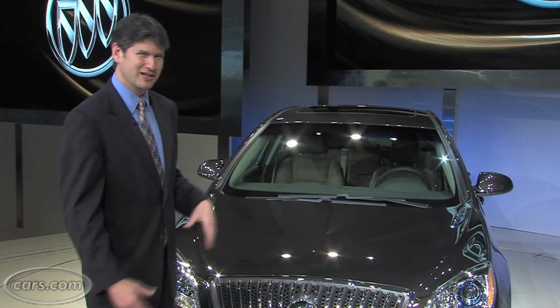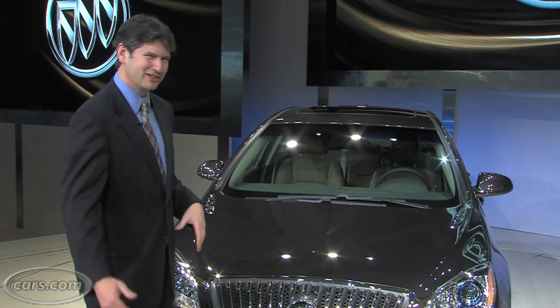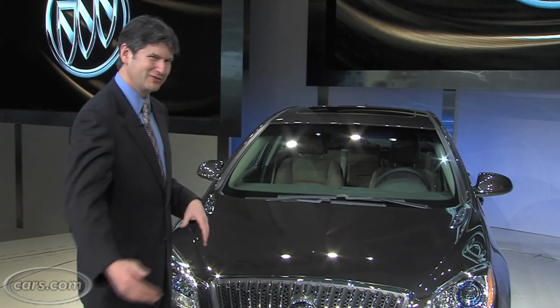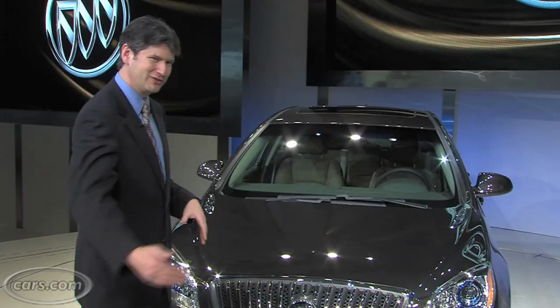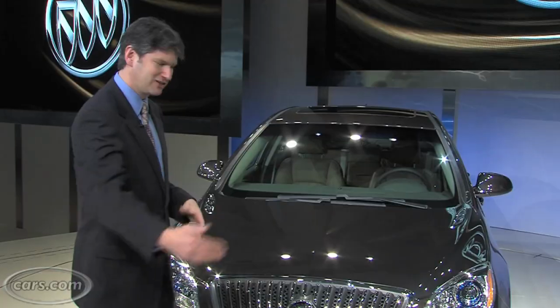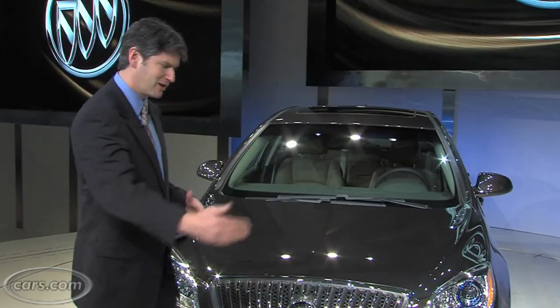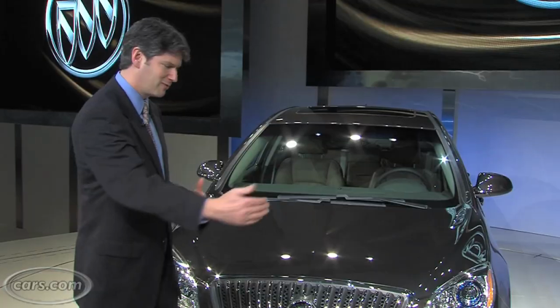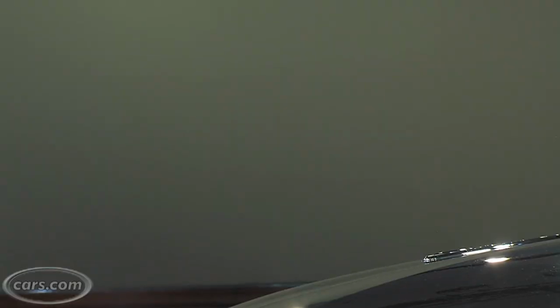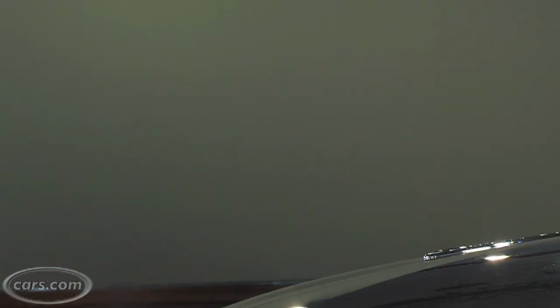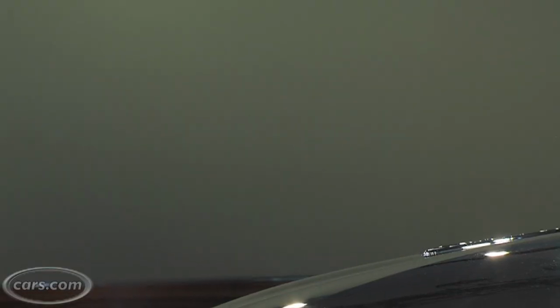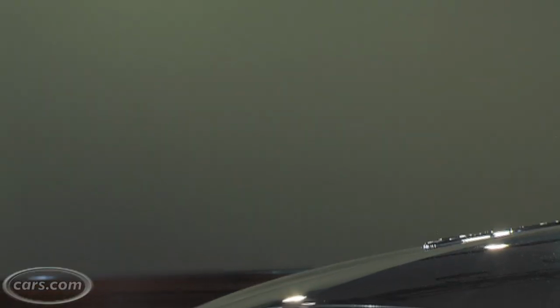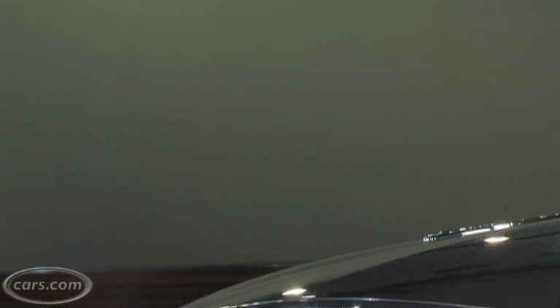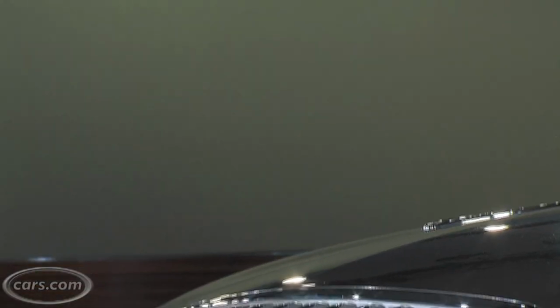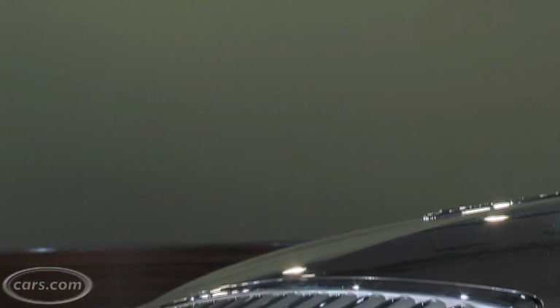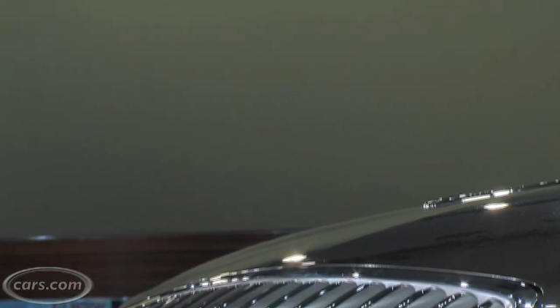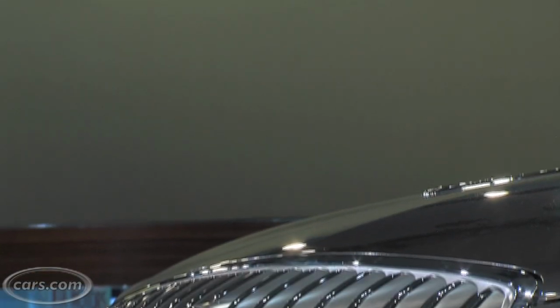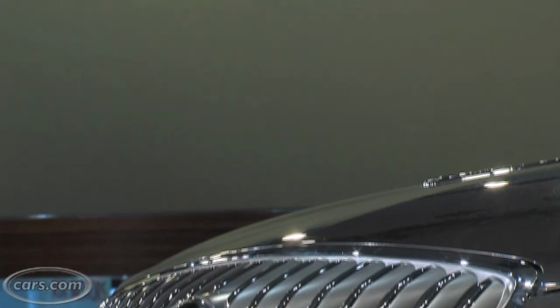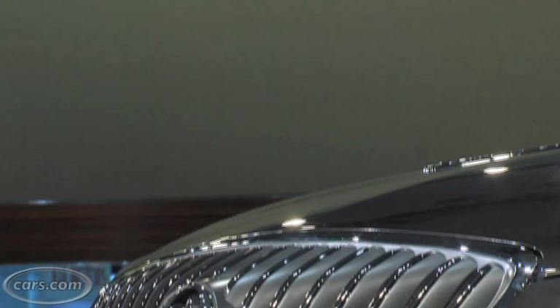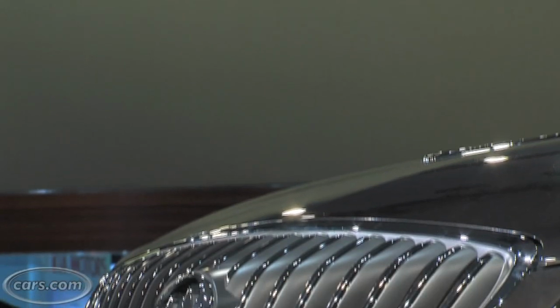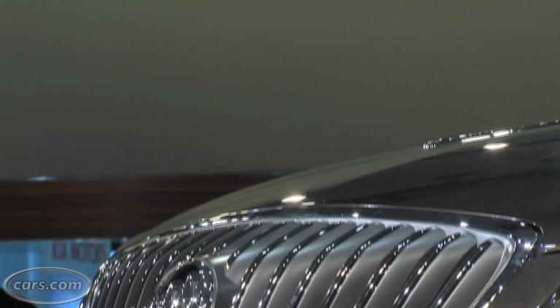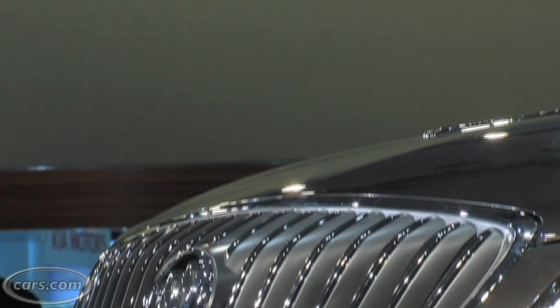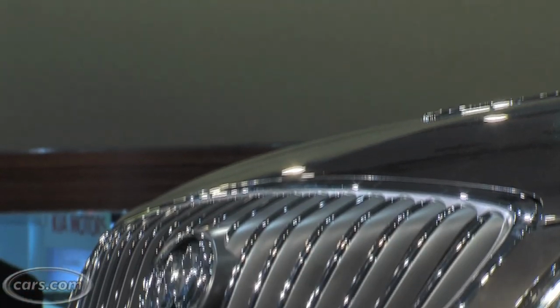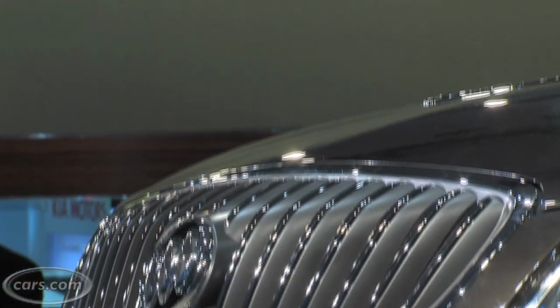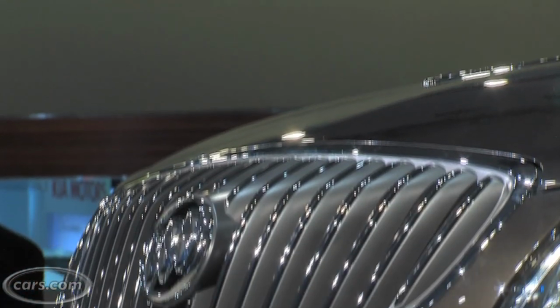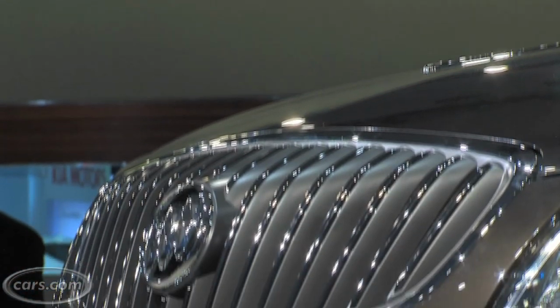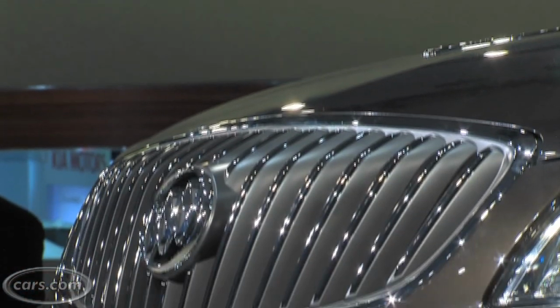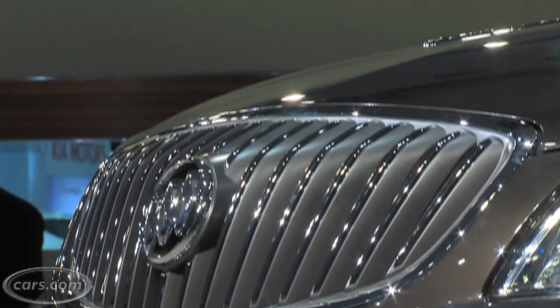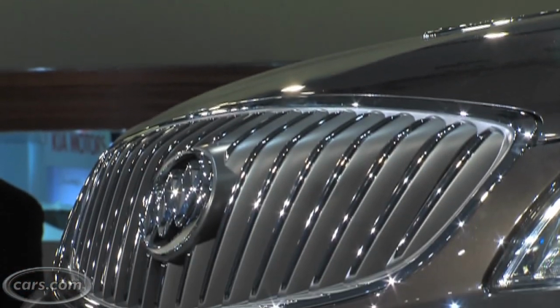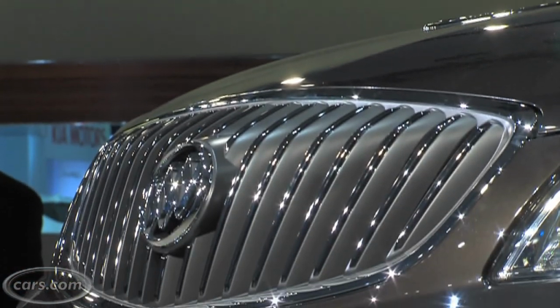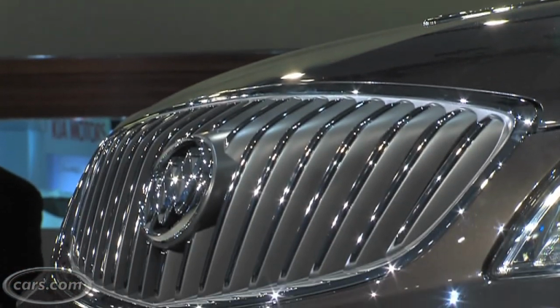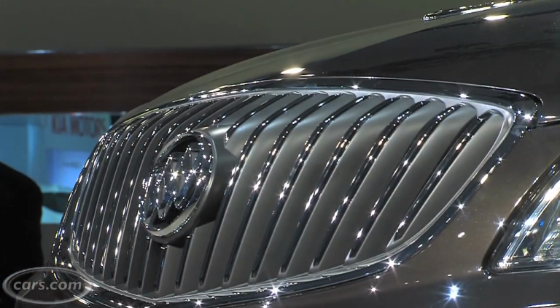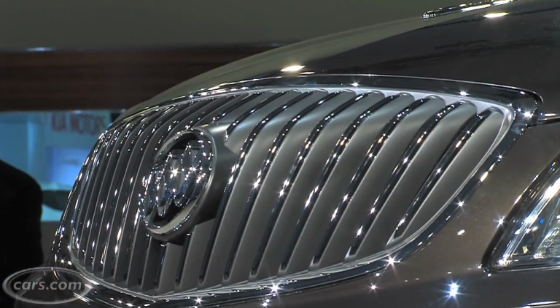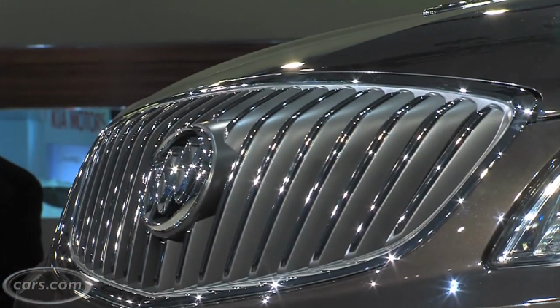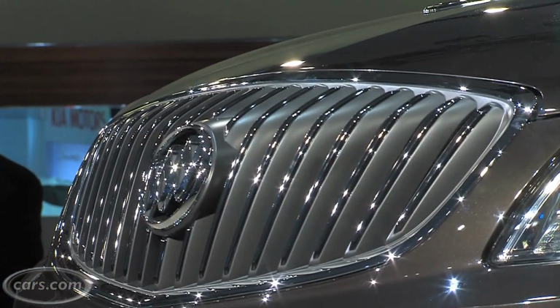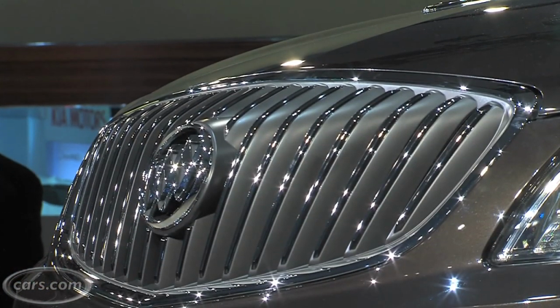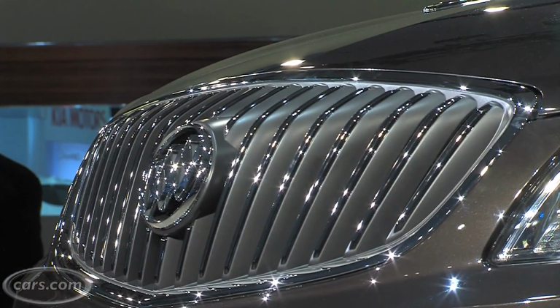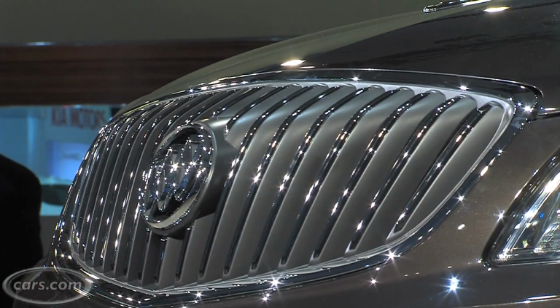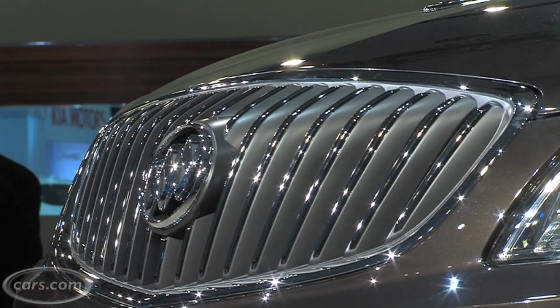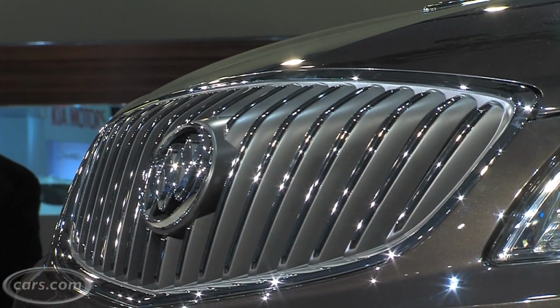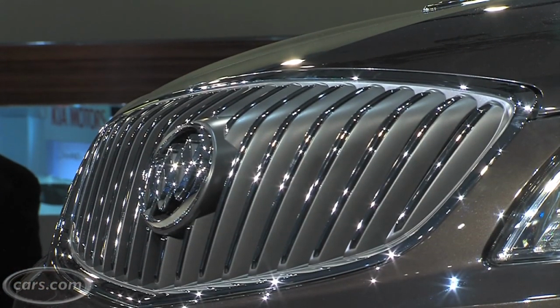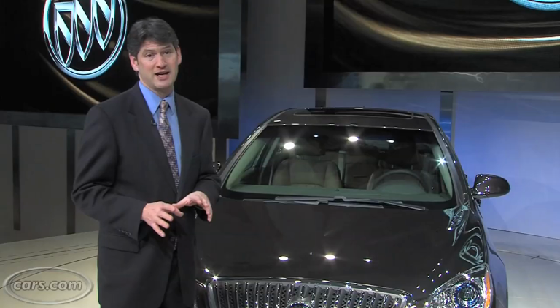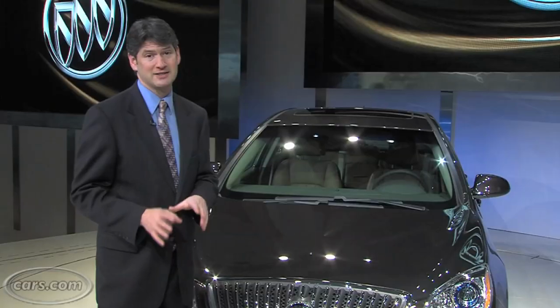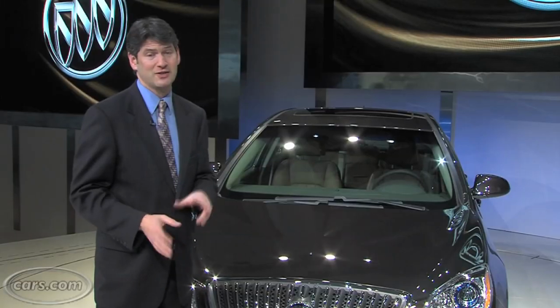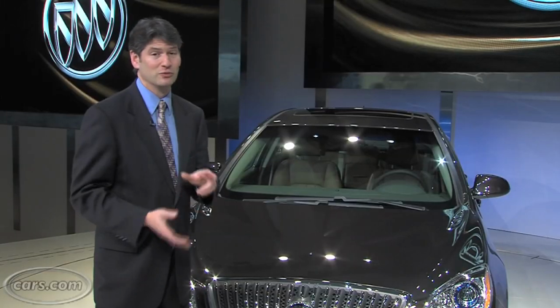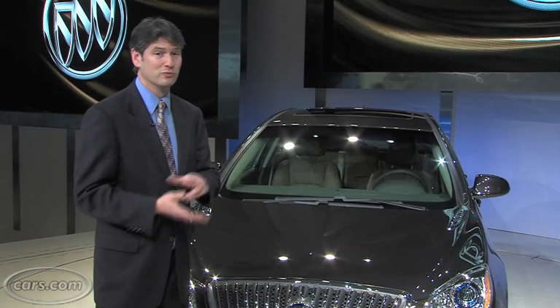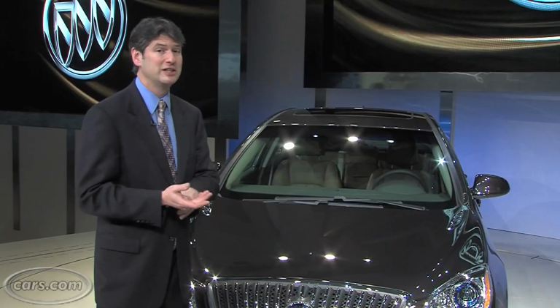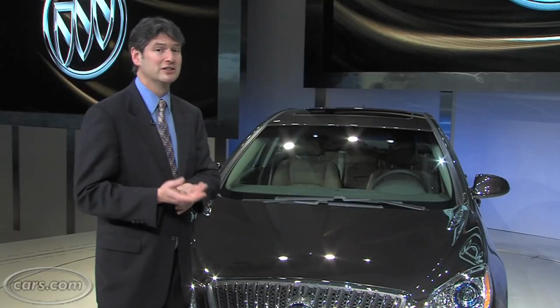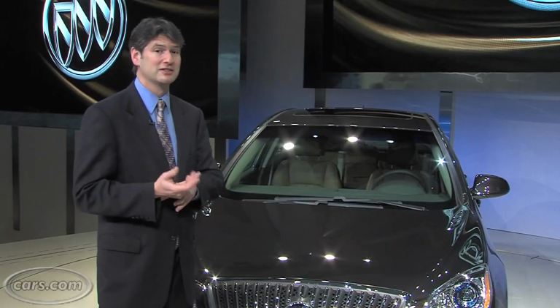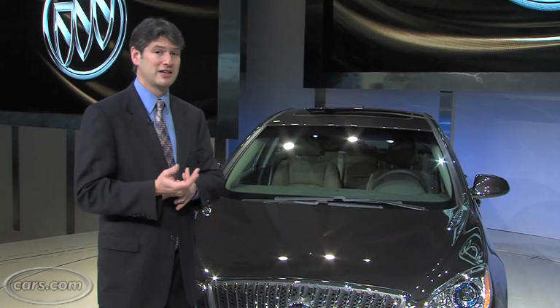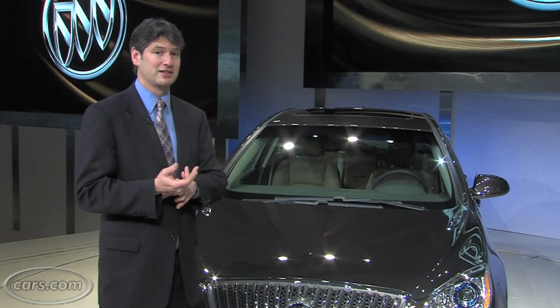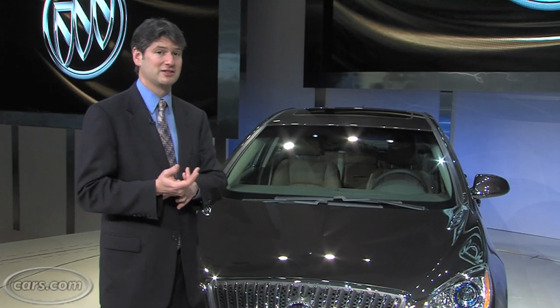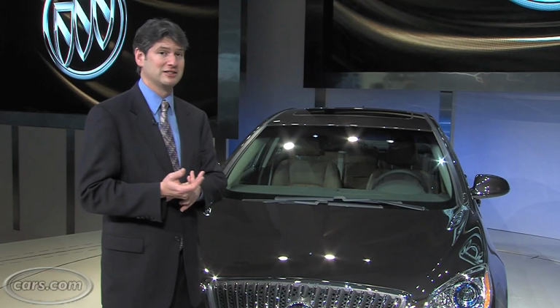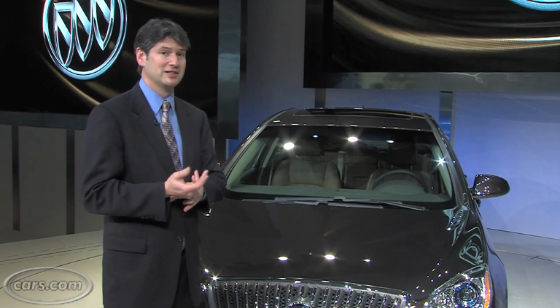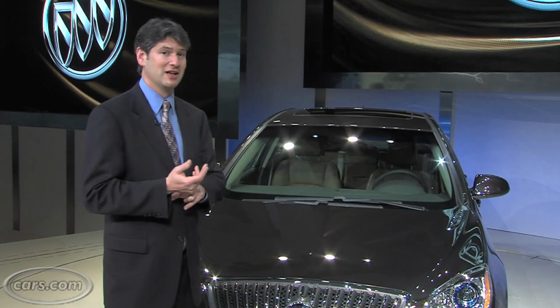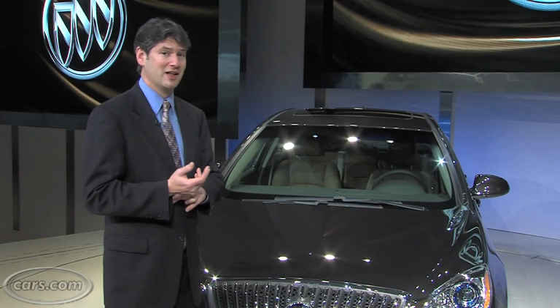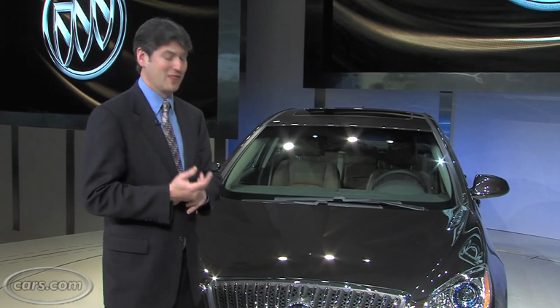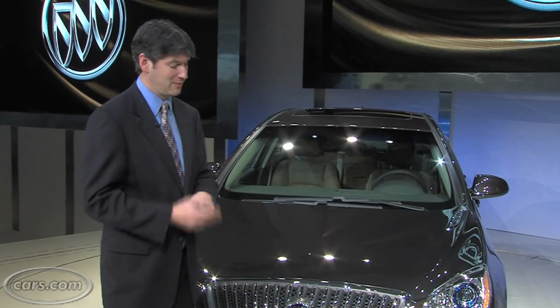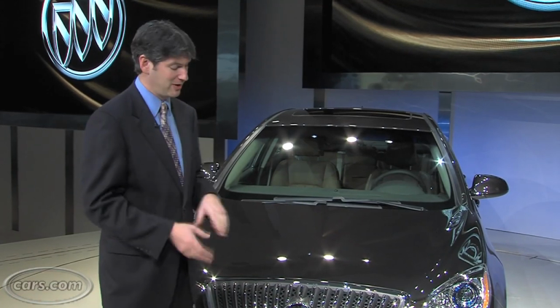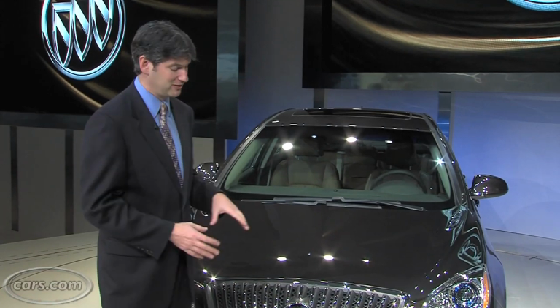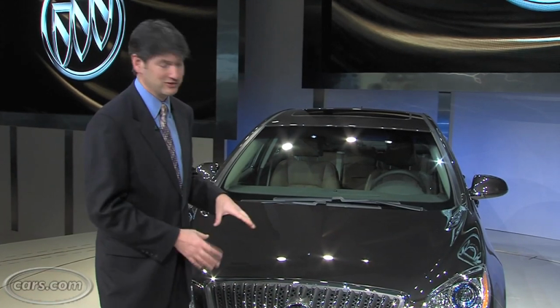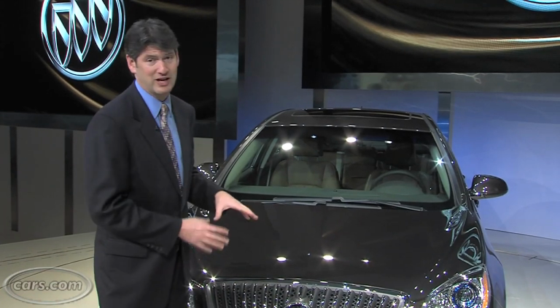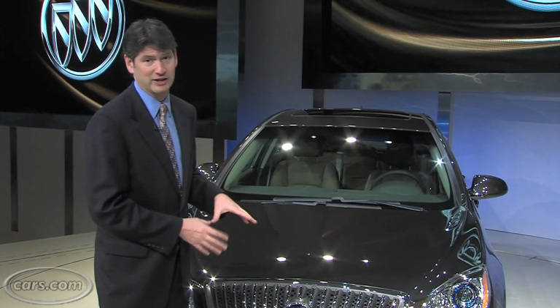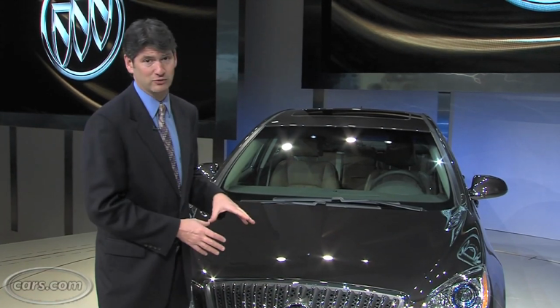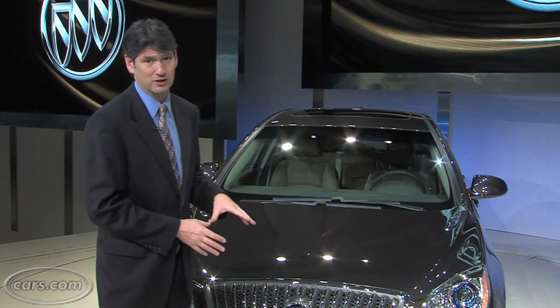As soon as you come around the side, though, it protrudes a little bit more. I think of the three sedans, the Regal is actually the better designed grille.